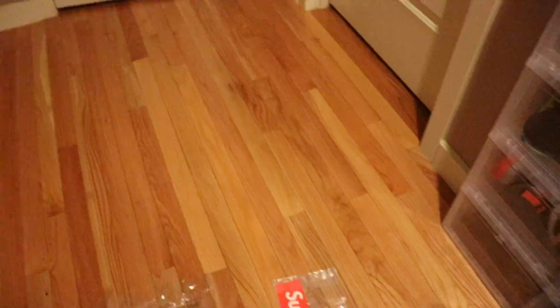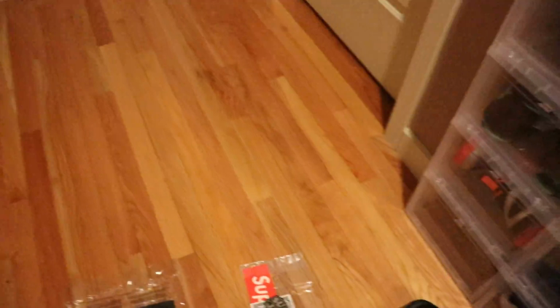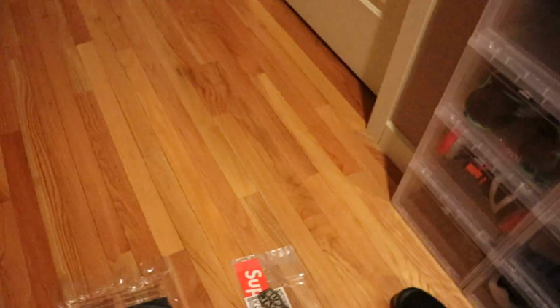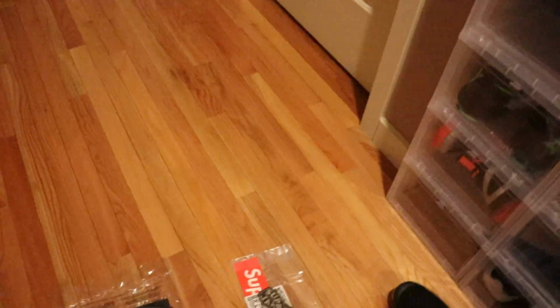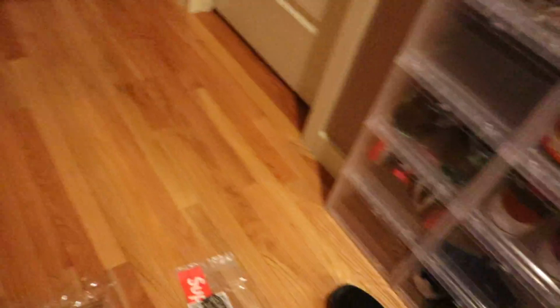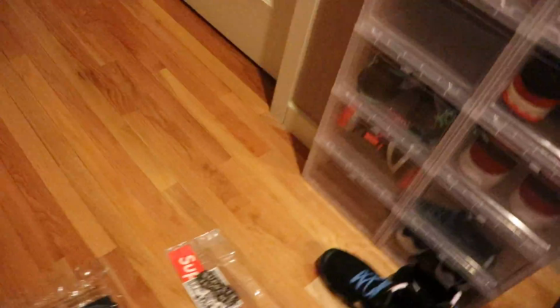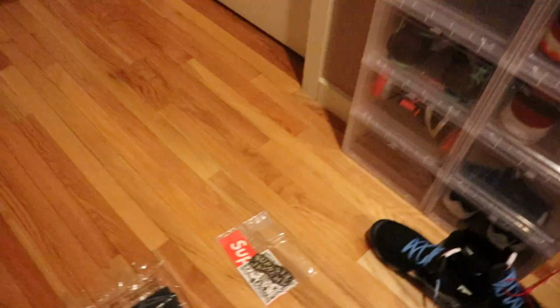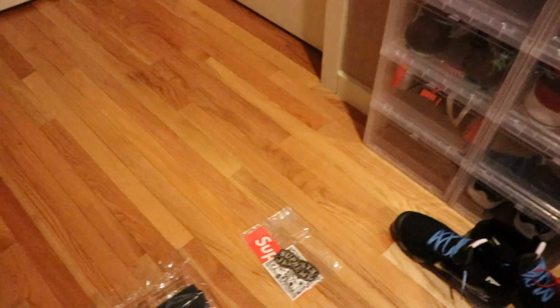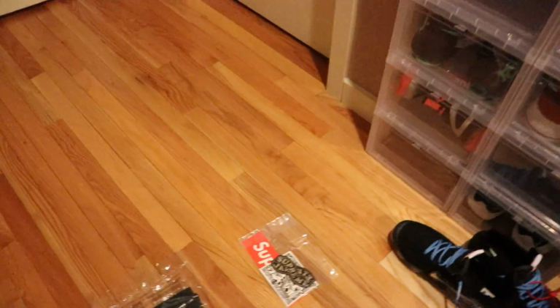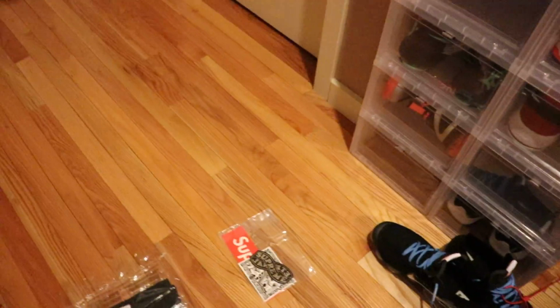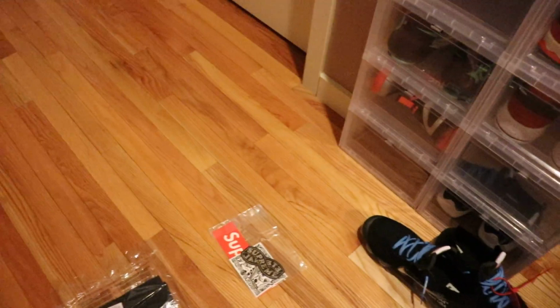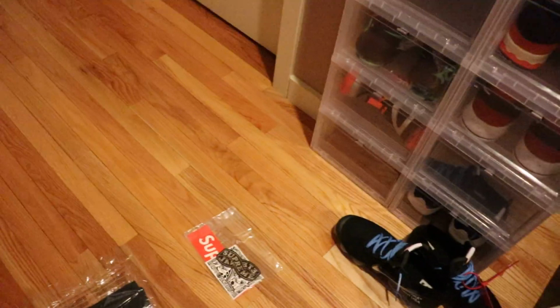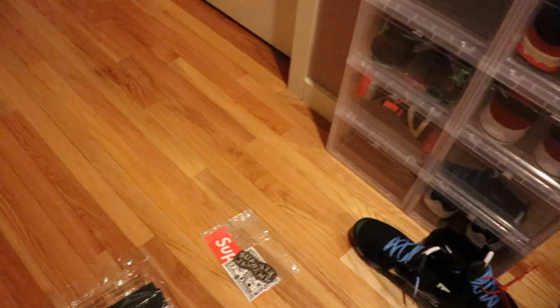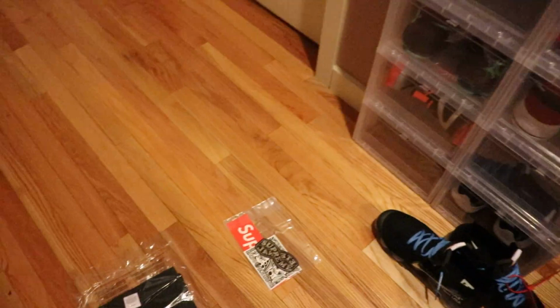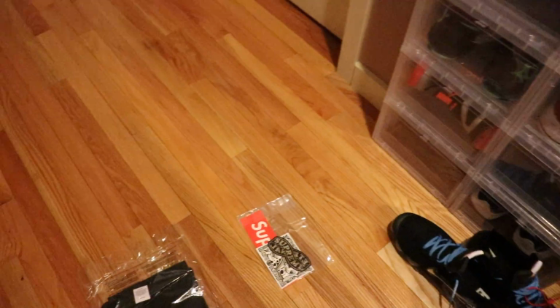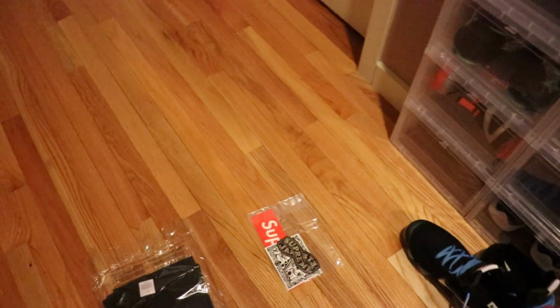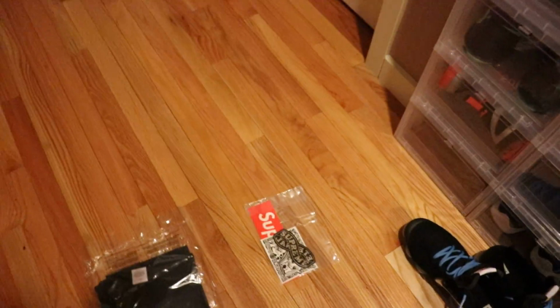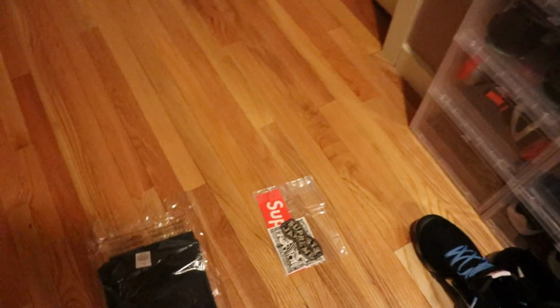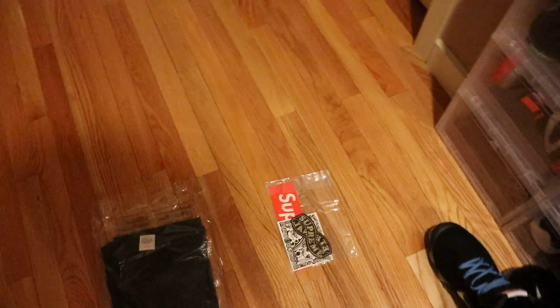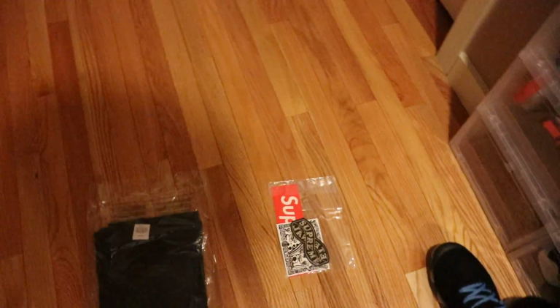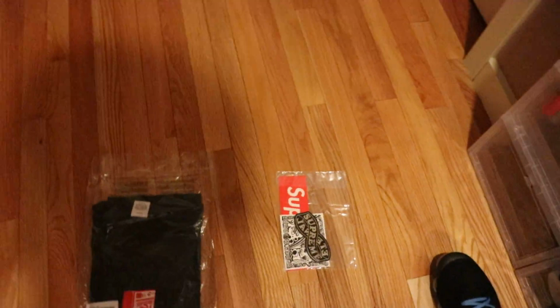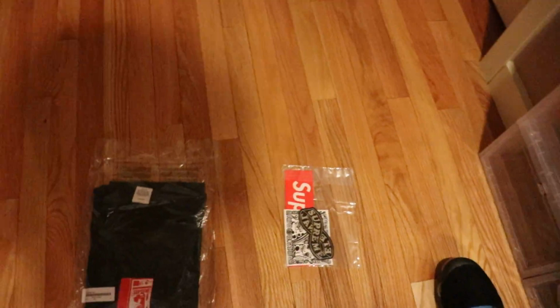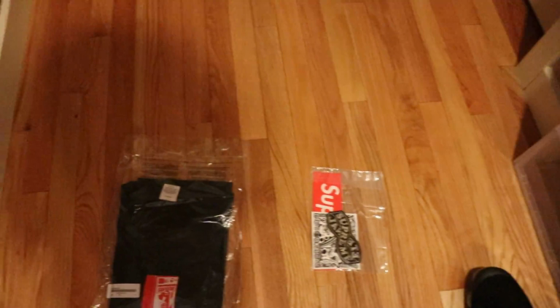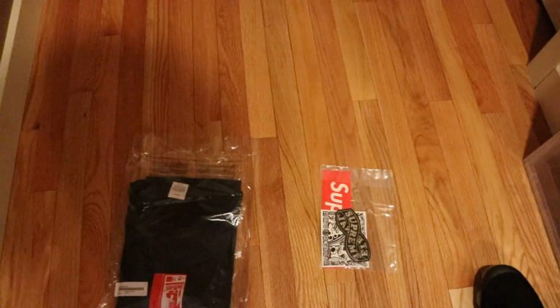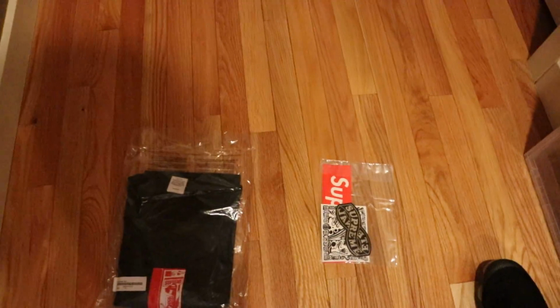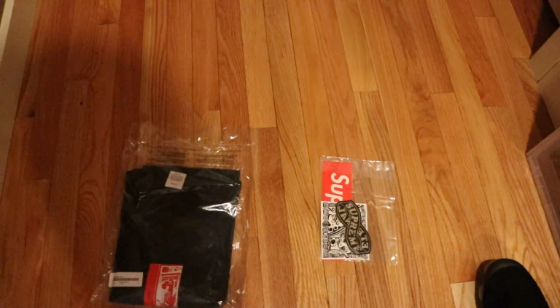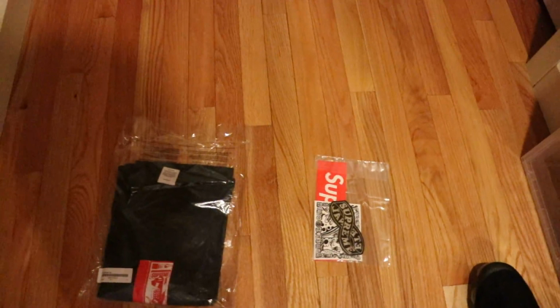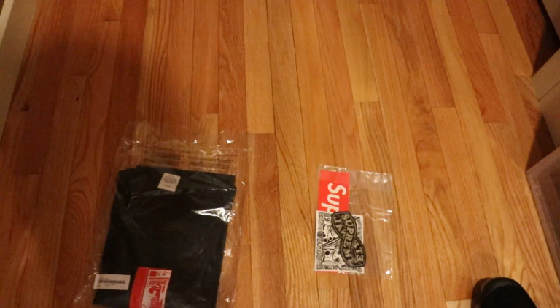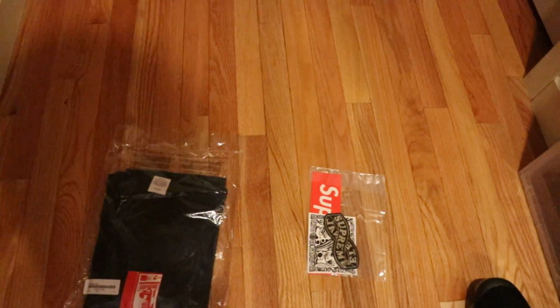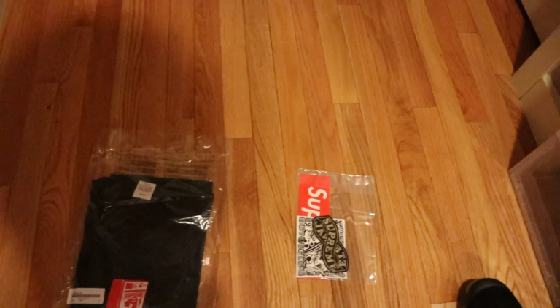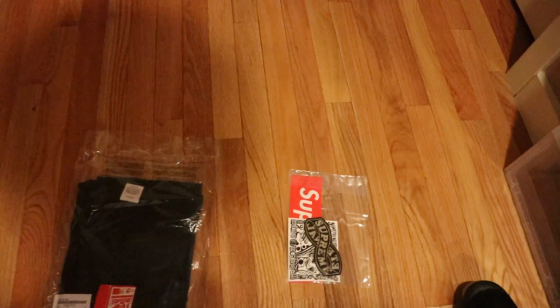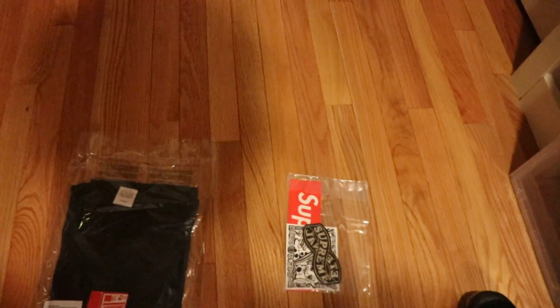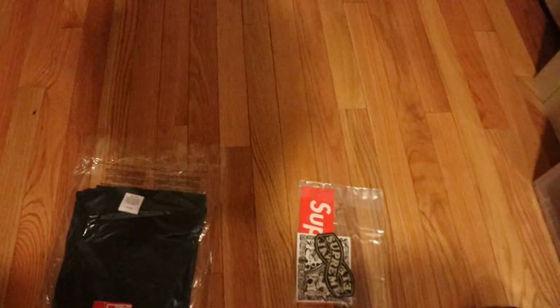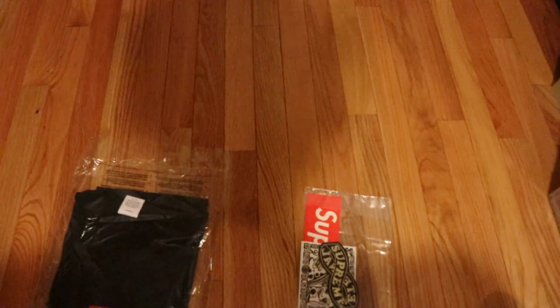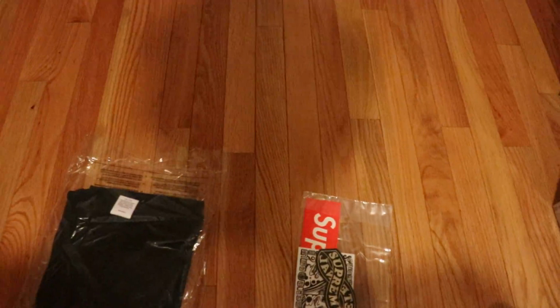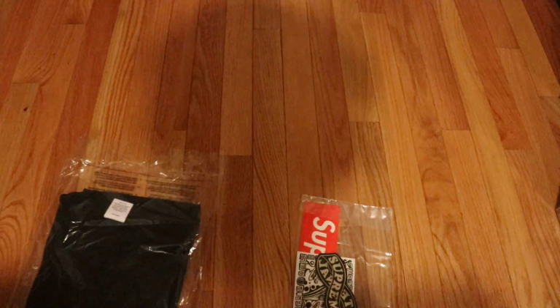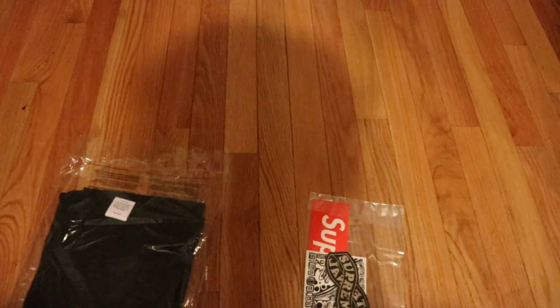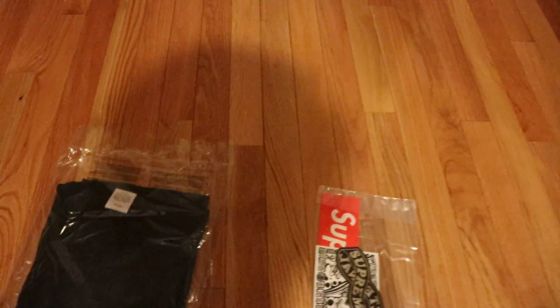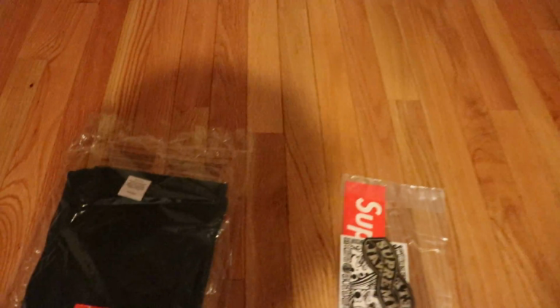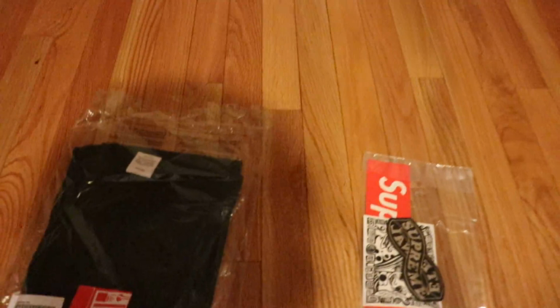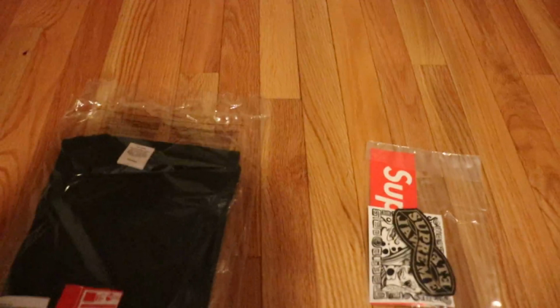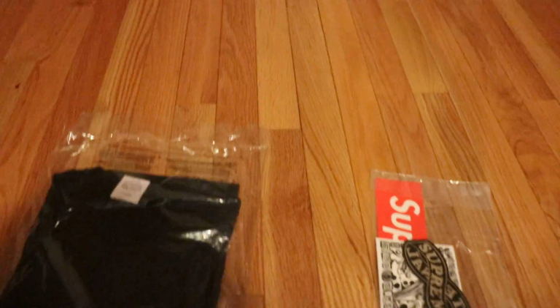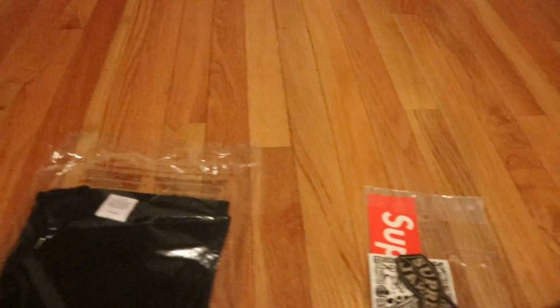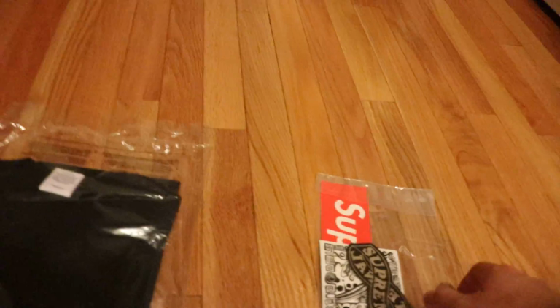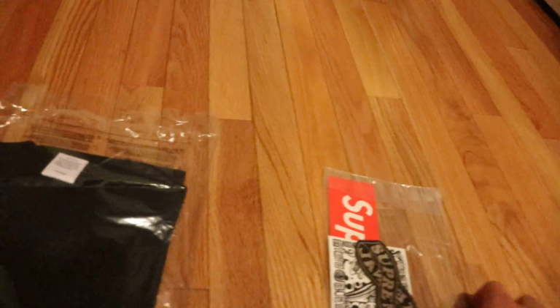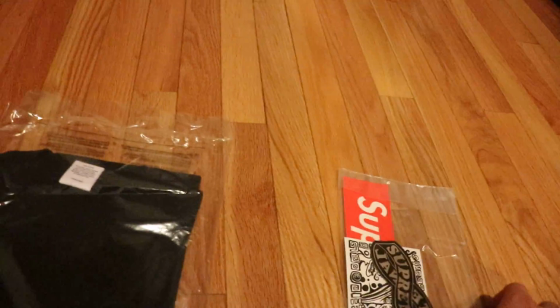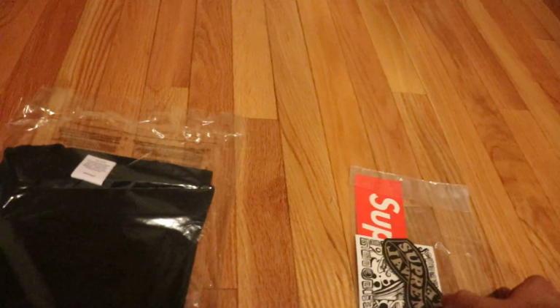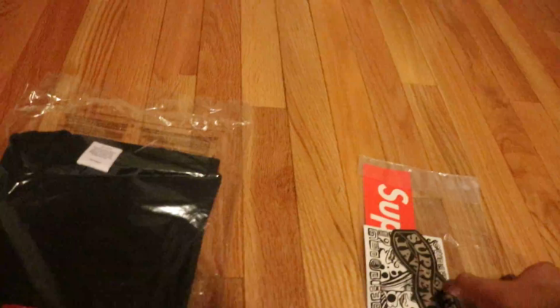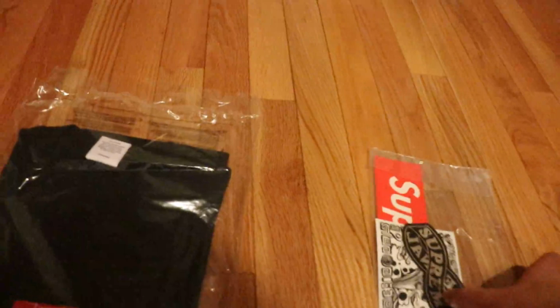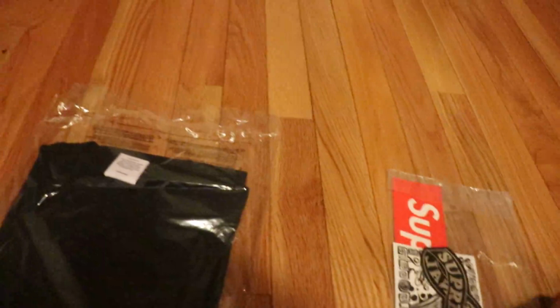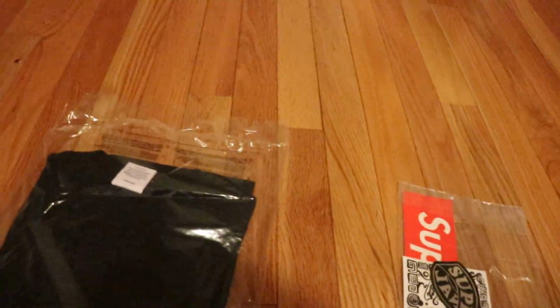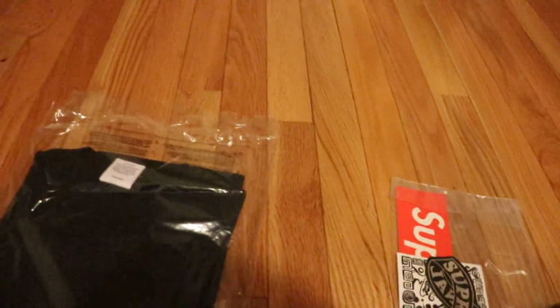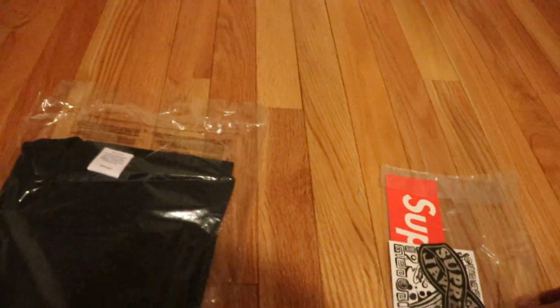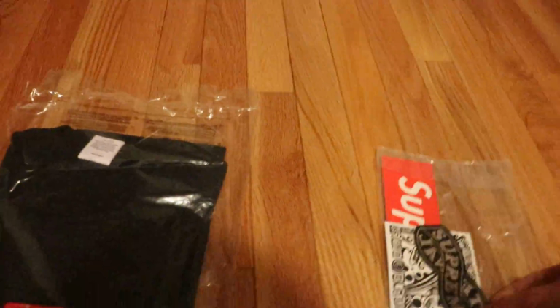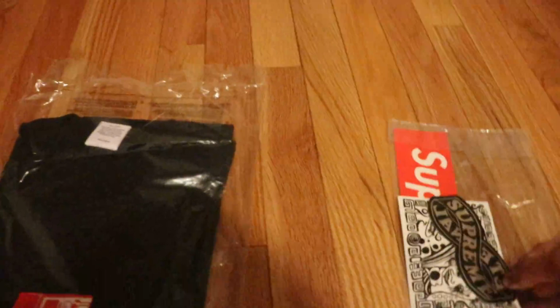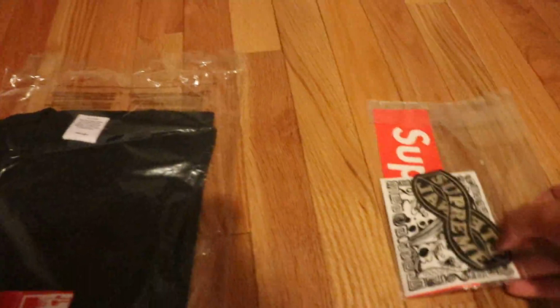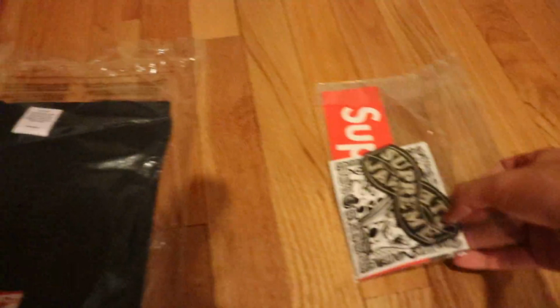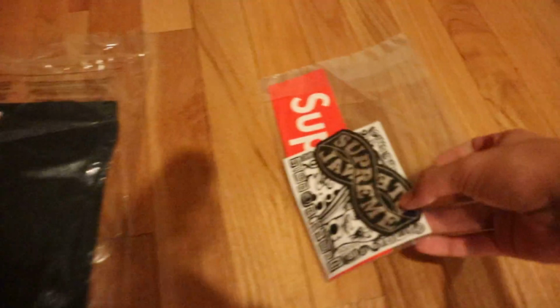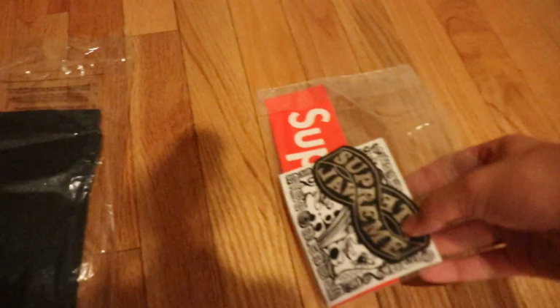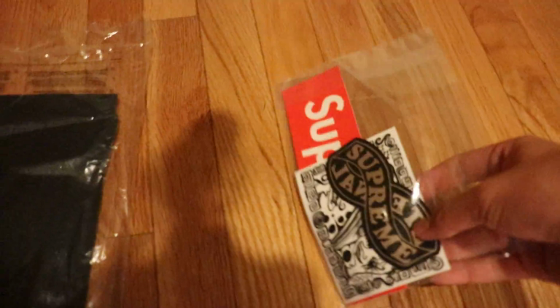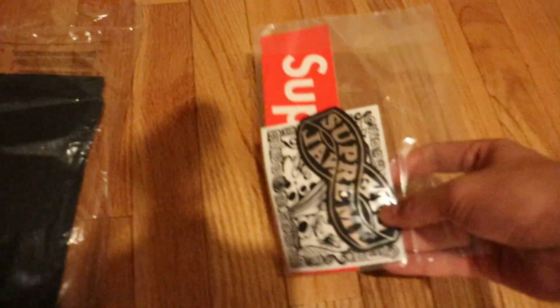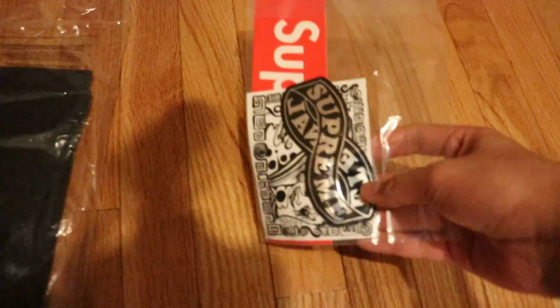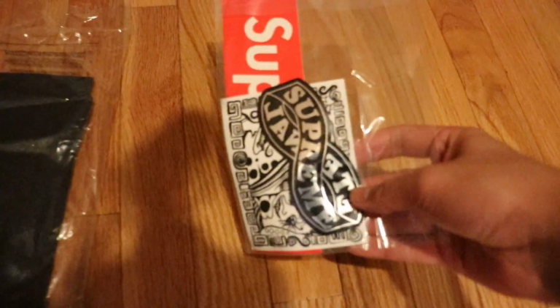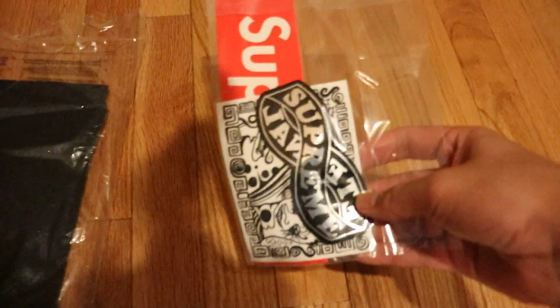Alright, so today I got my Supreme Week 5 order in. I only got one thing this week, so I'll show you what I got first.